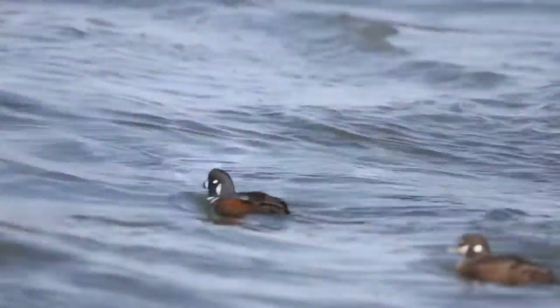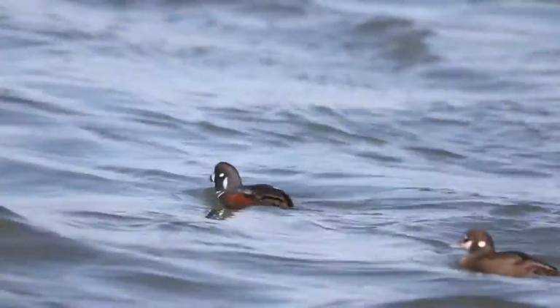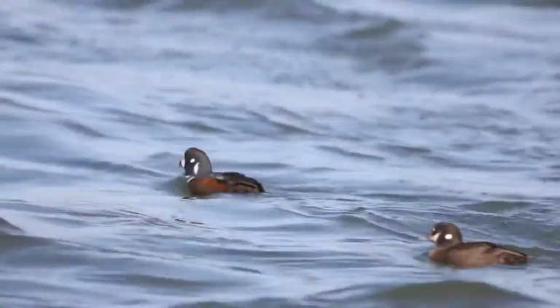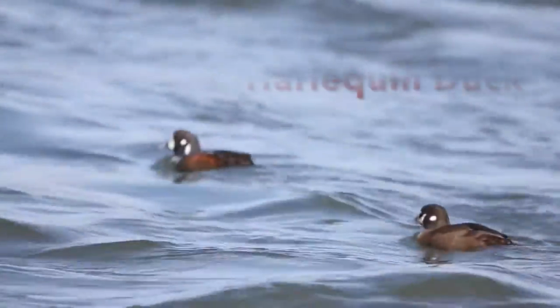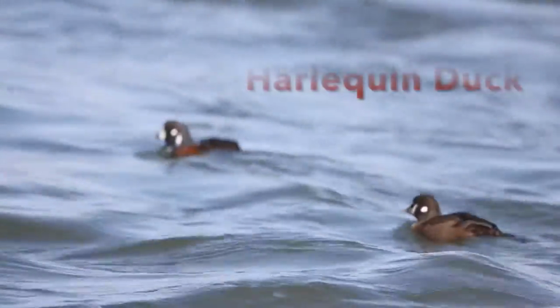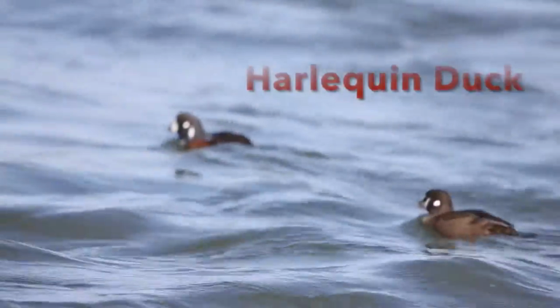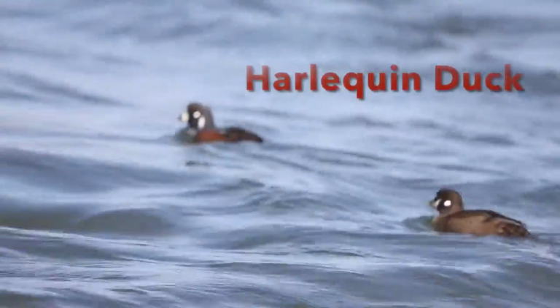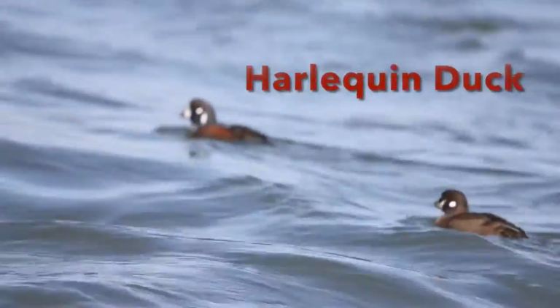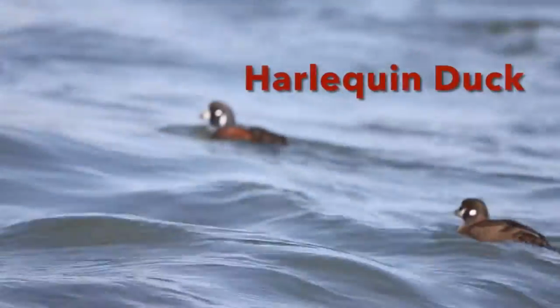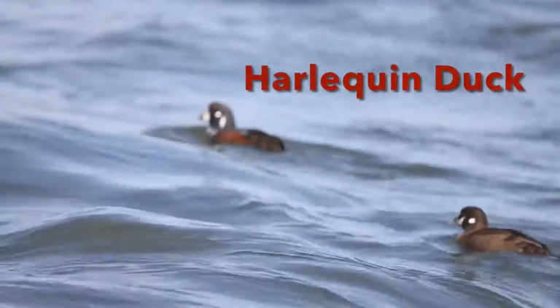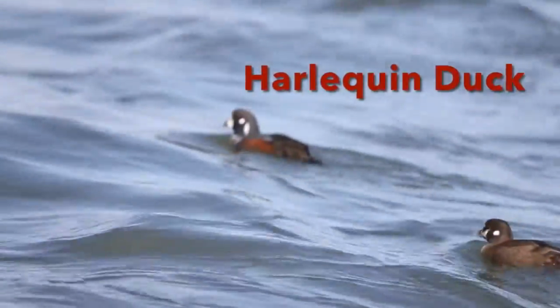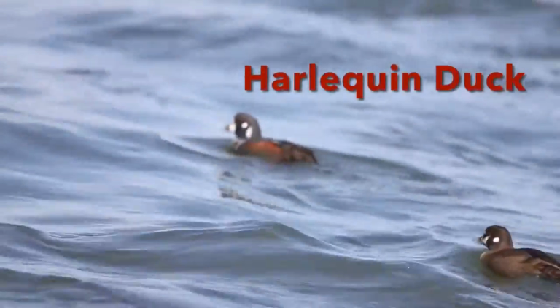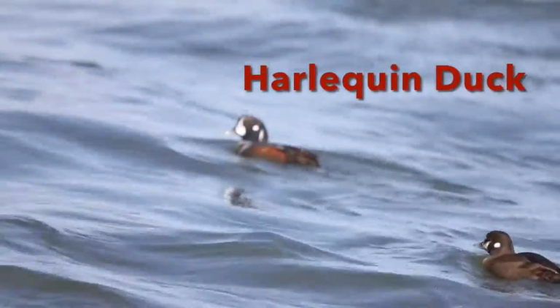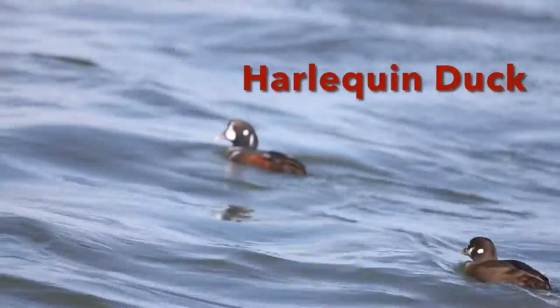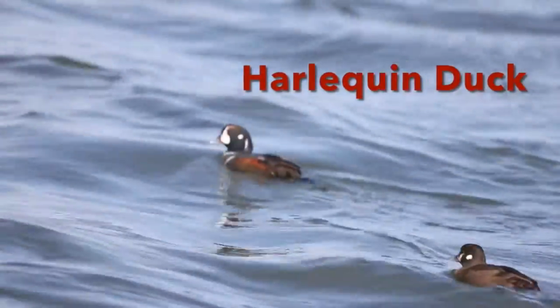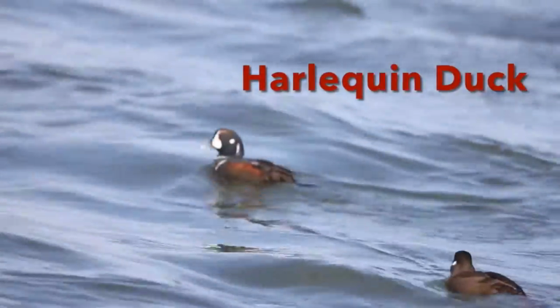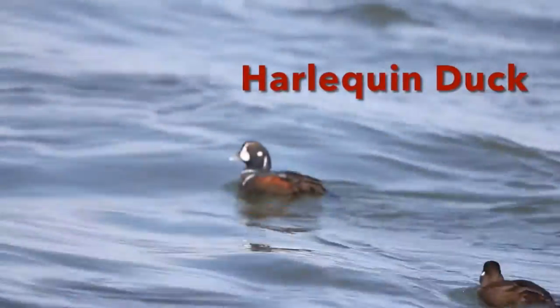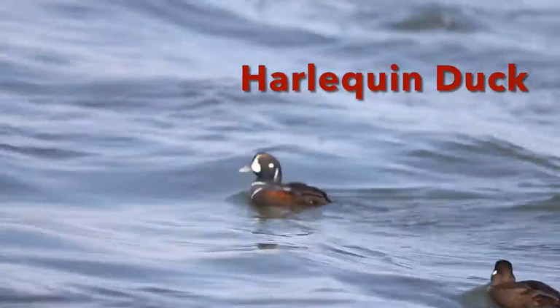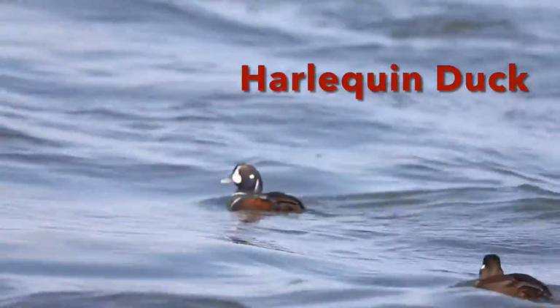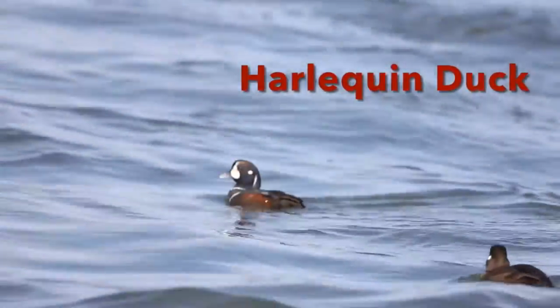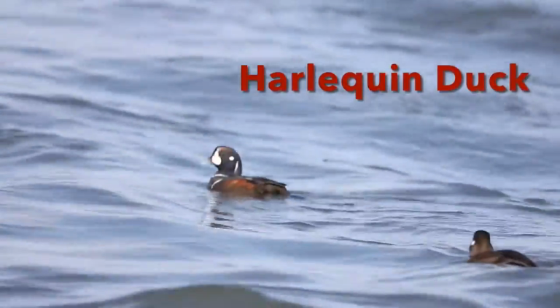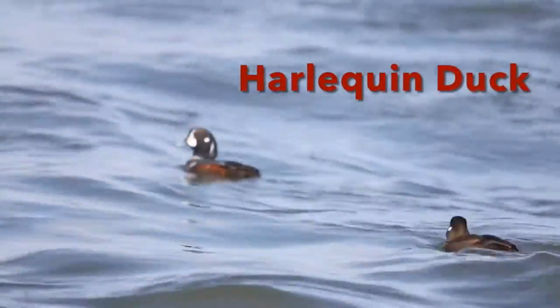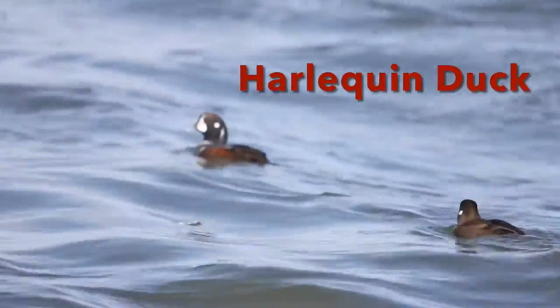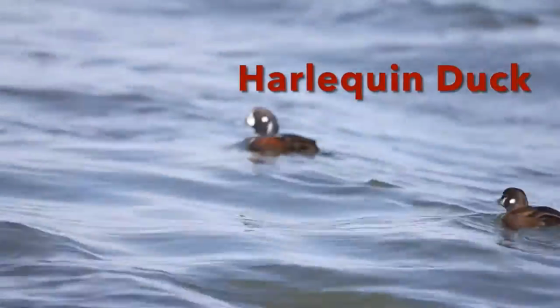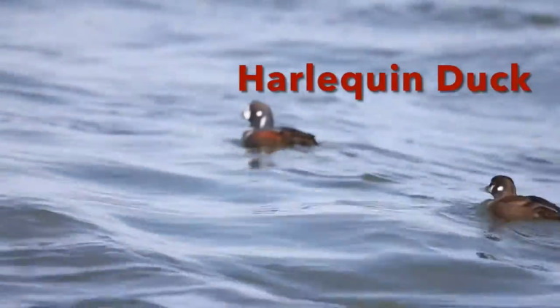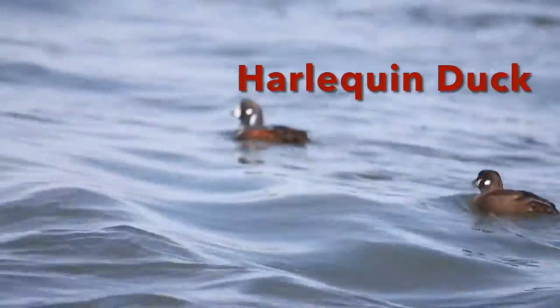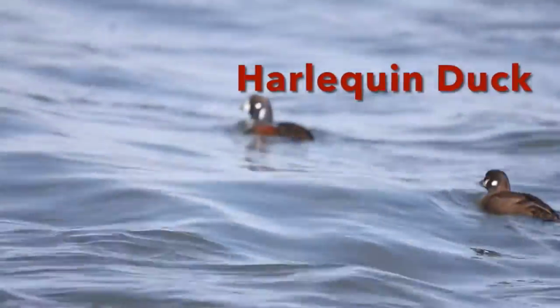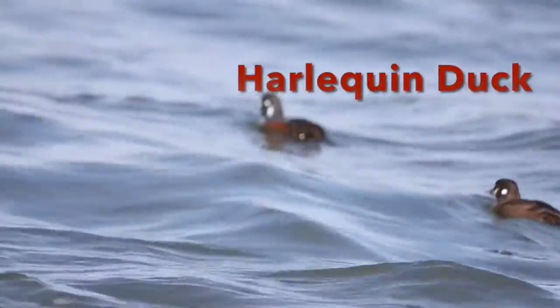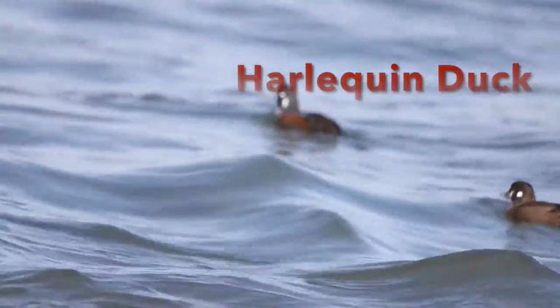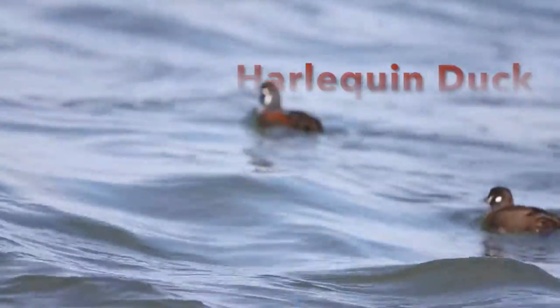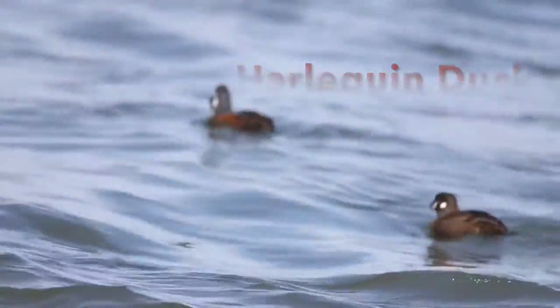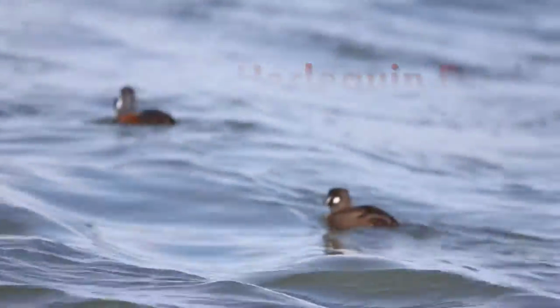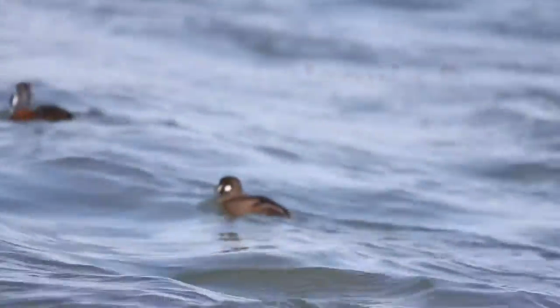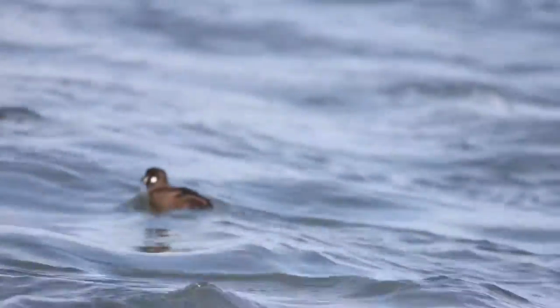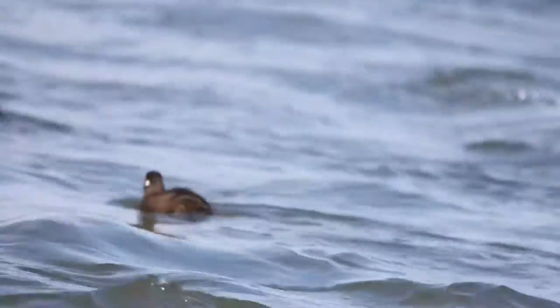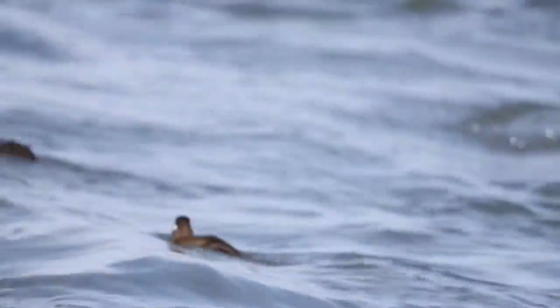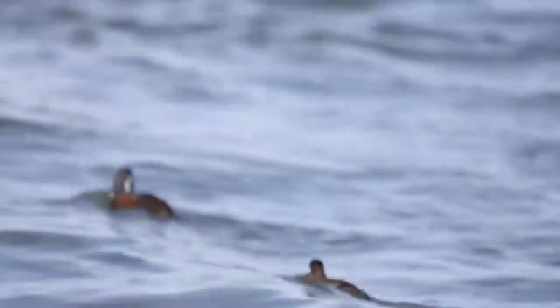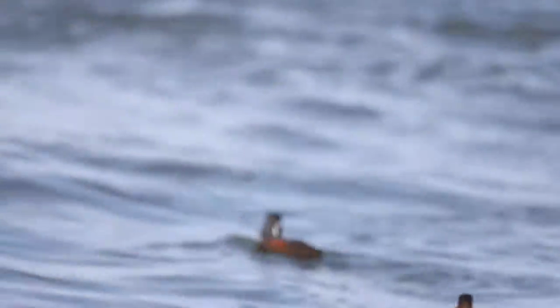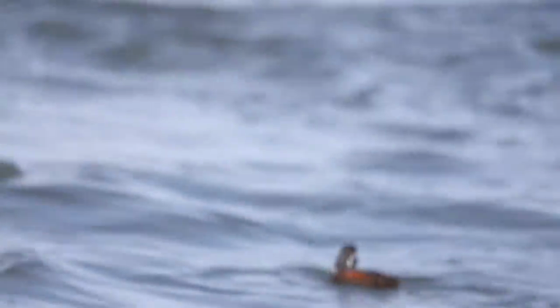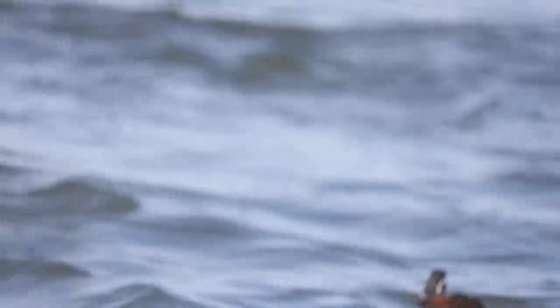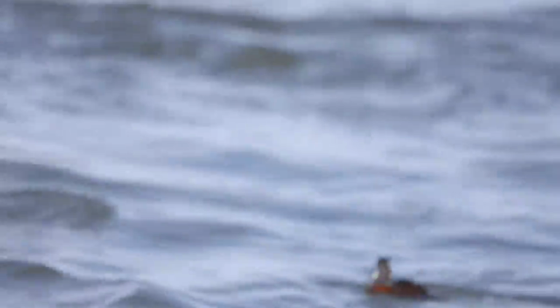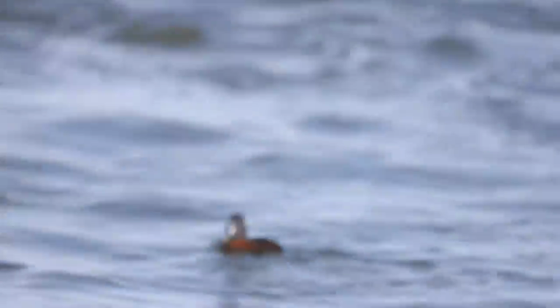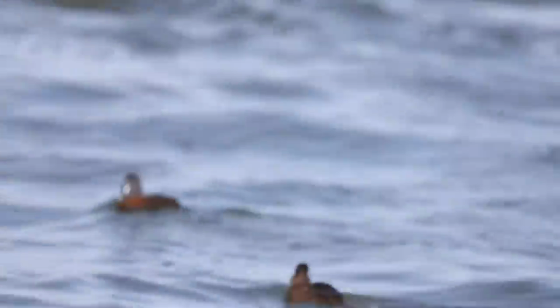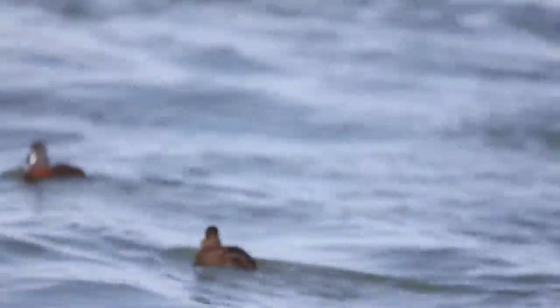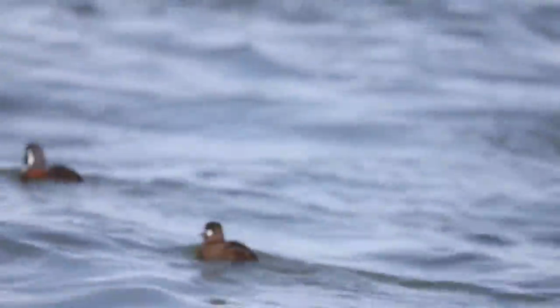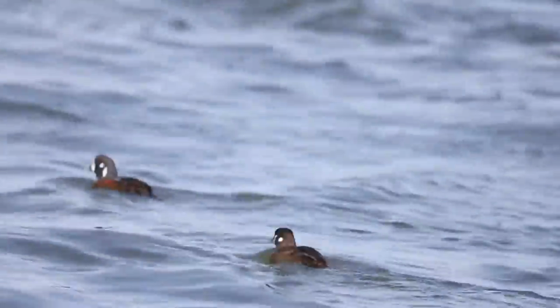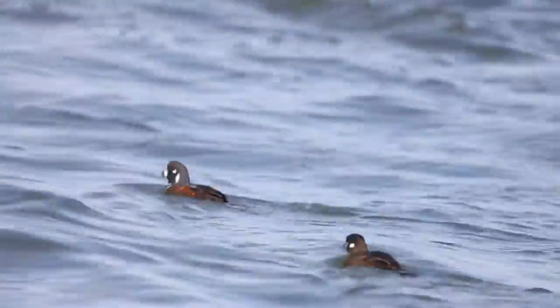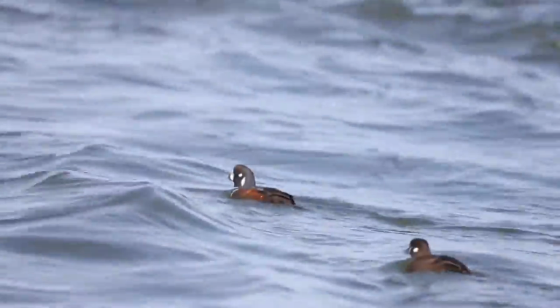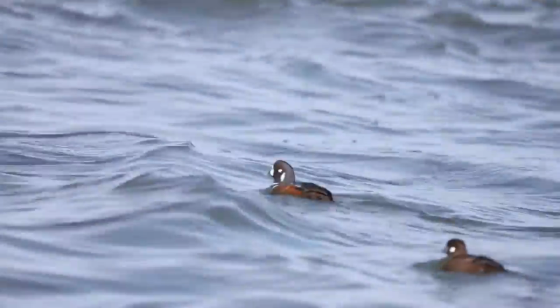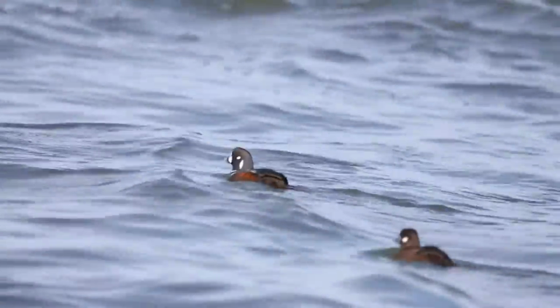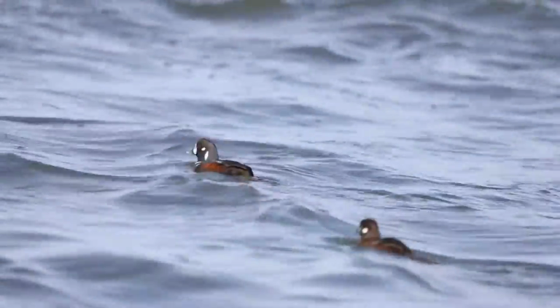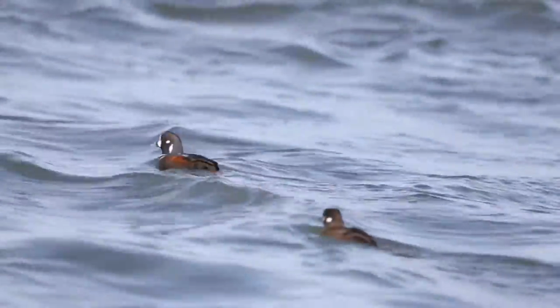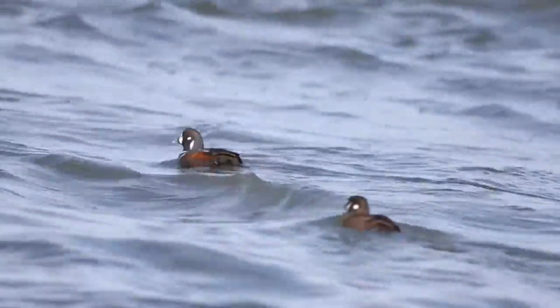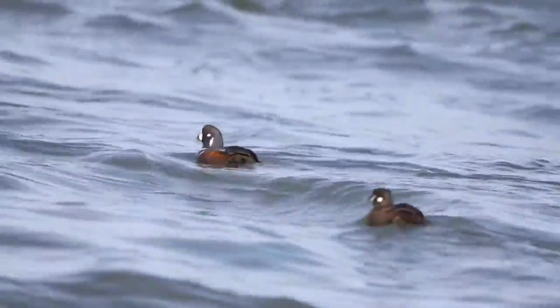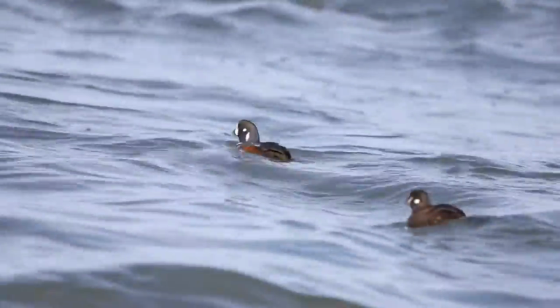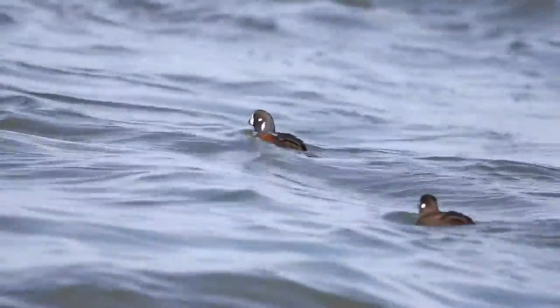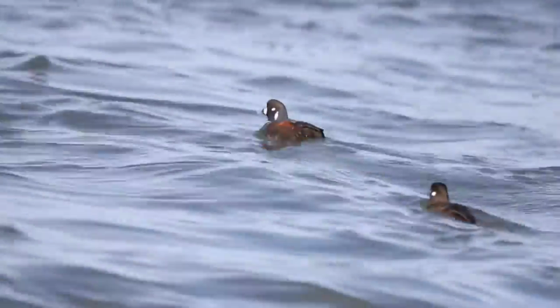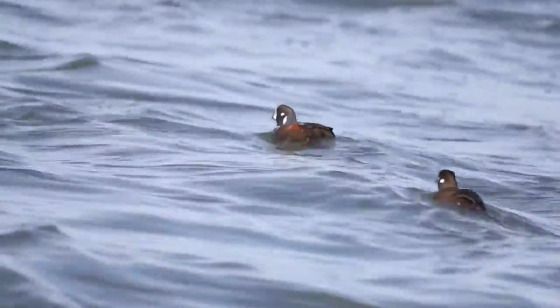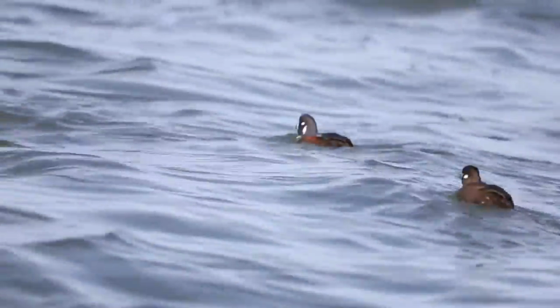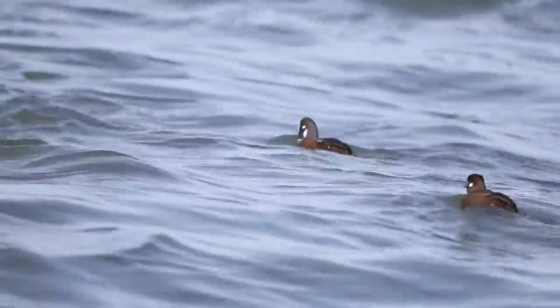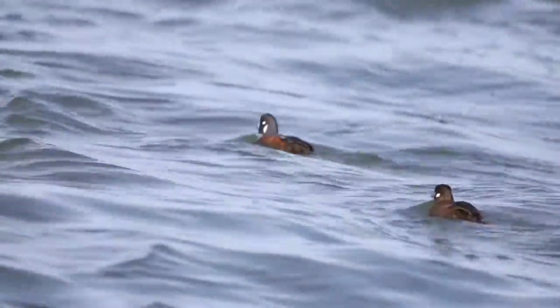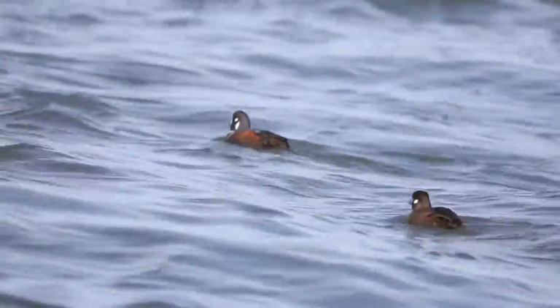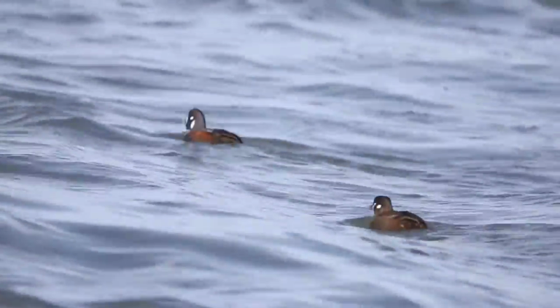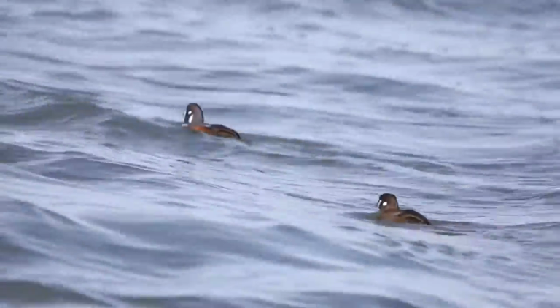These two are harlequin ducks, one of the many diving duck species that spend their winters off the shore of New Jersey.